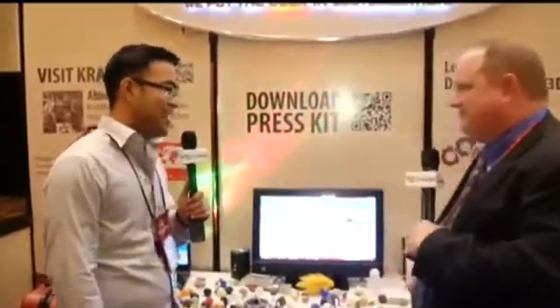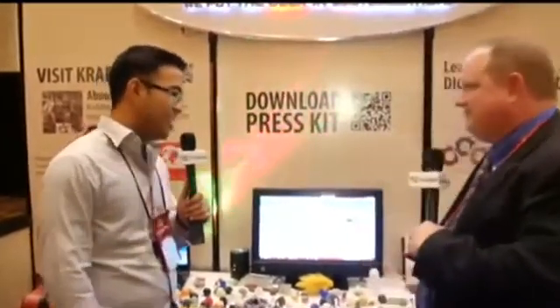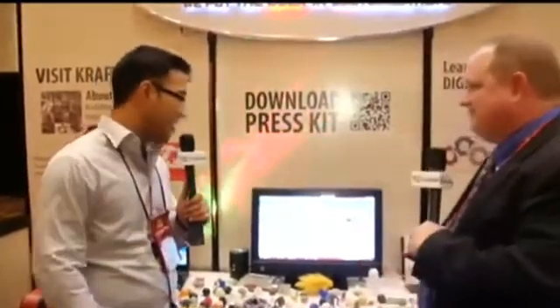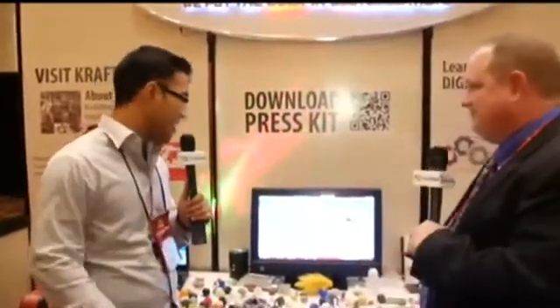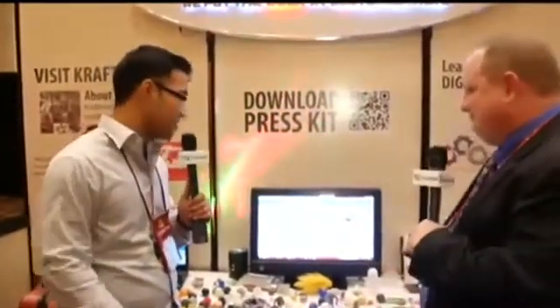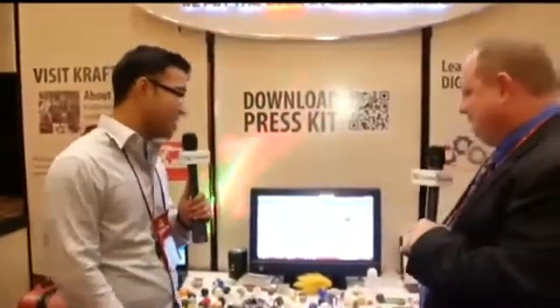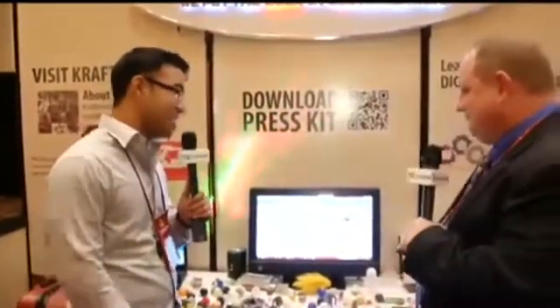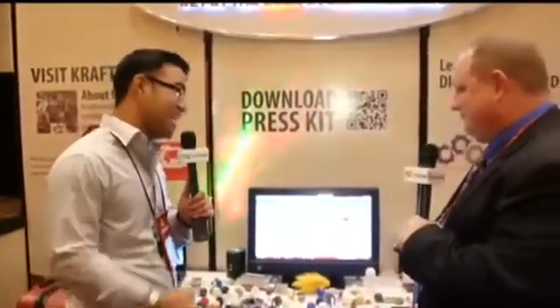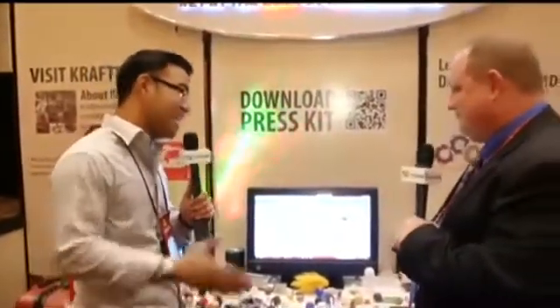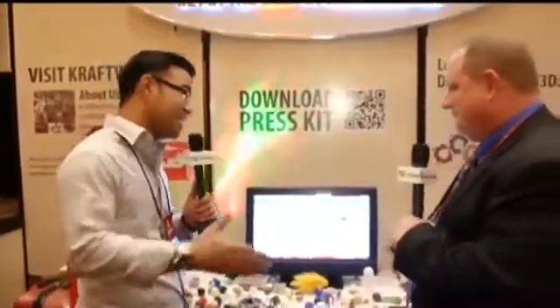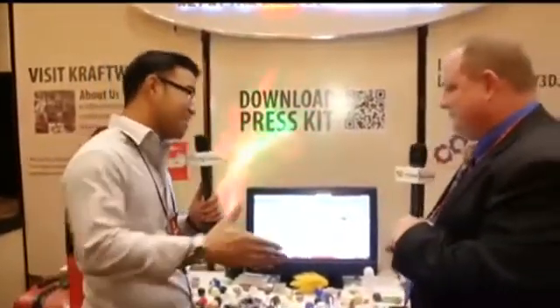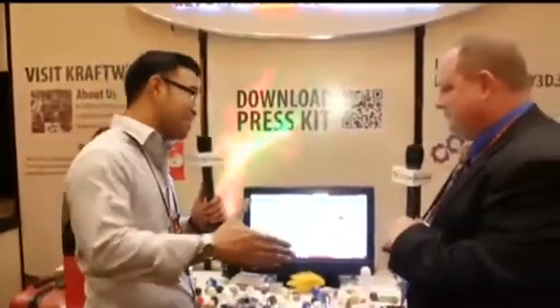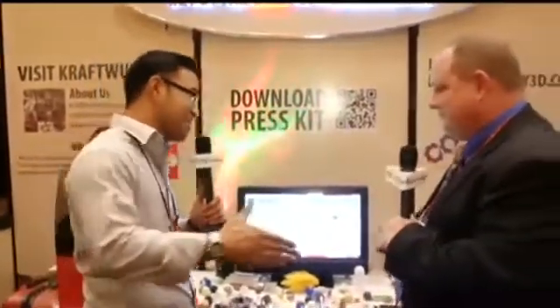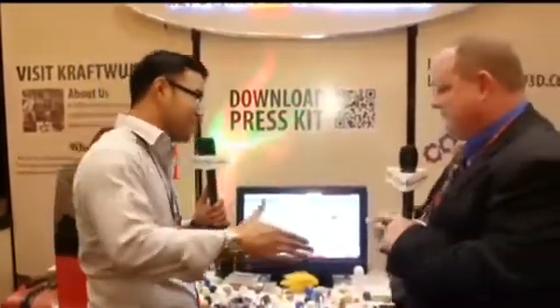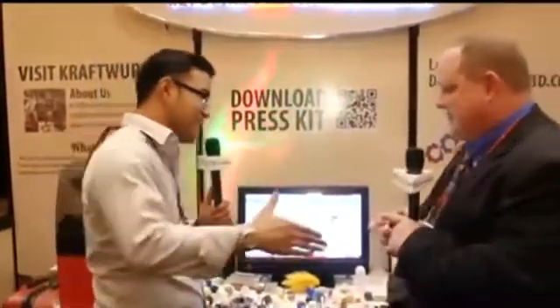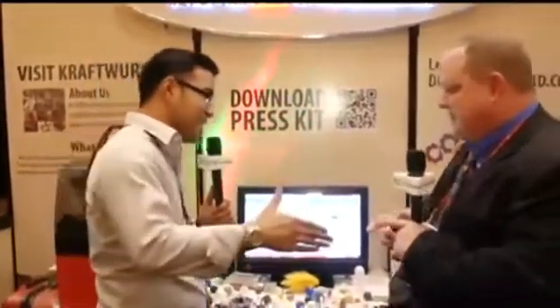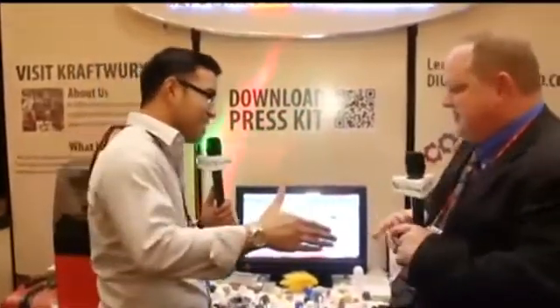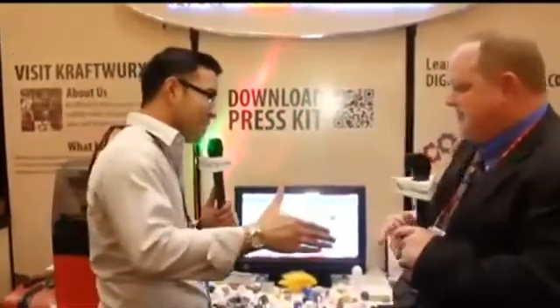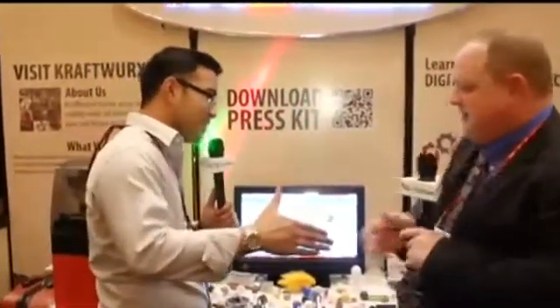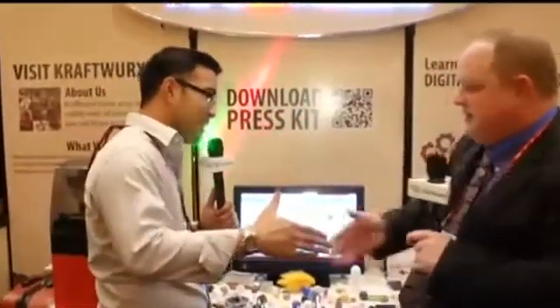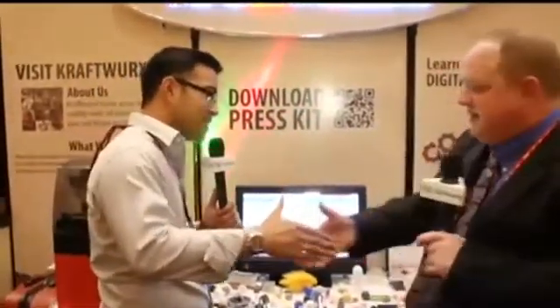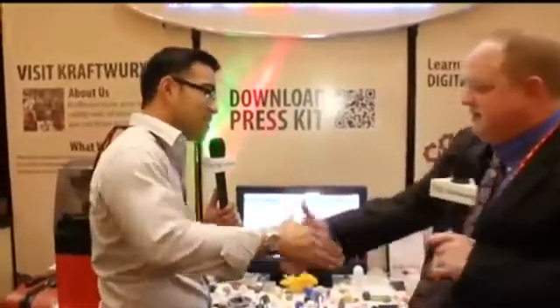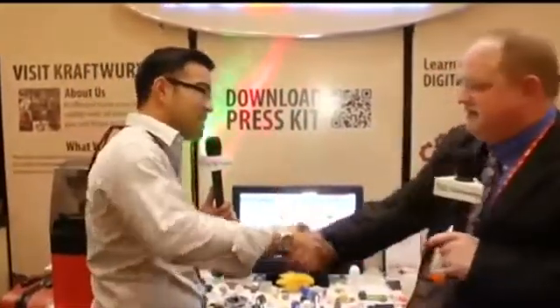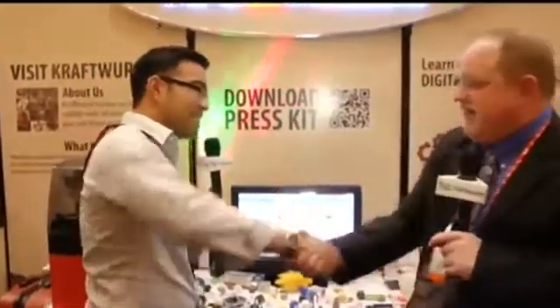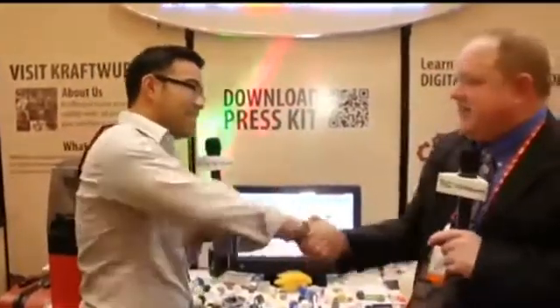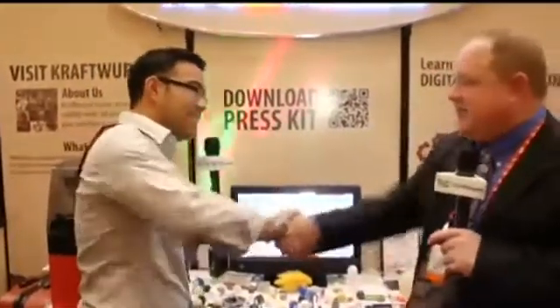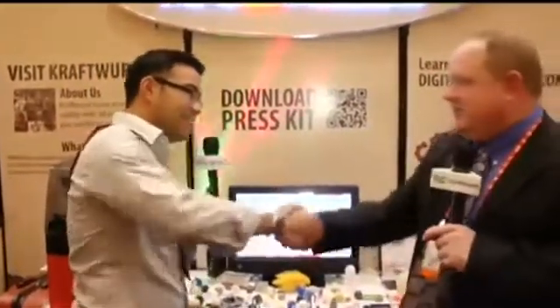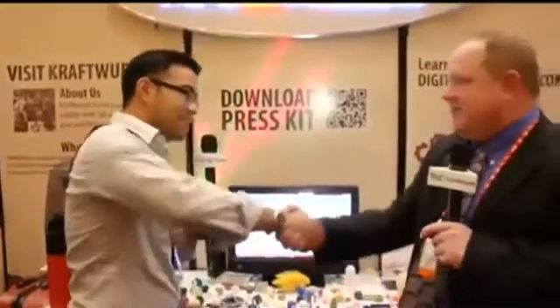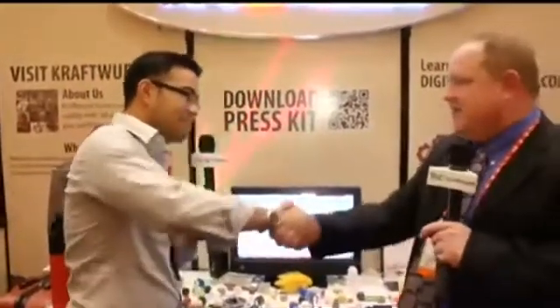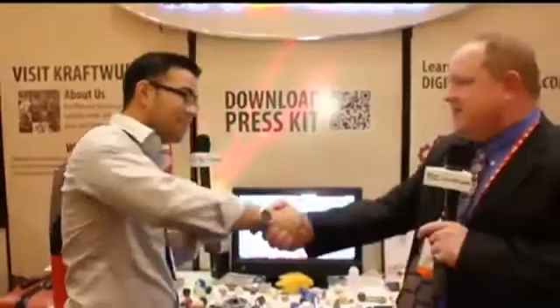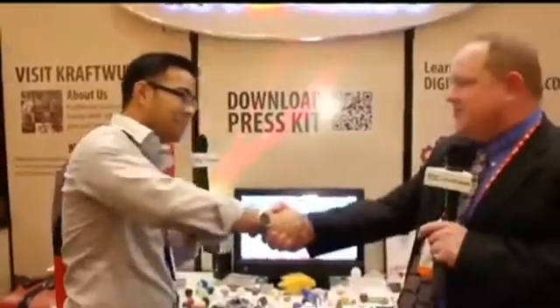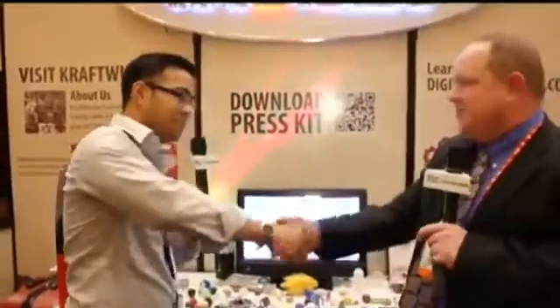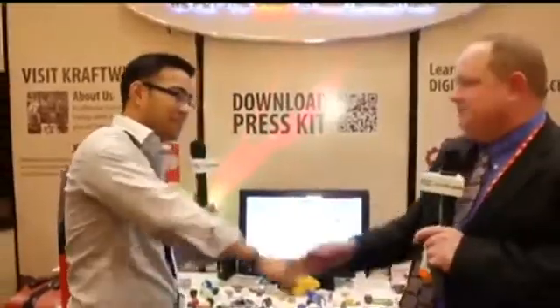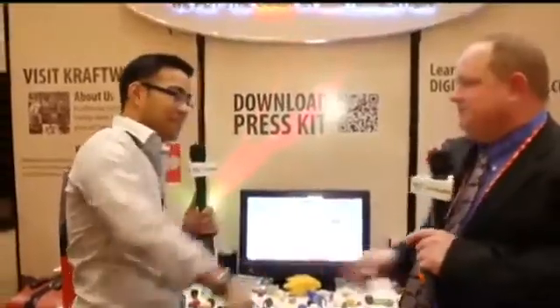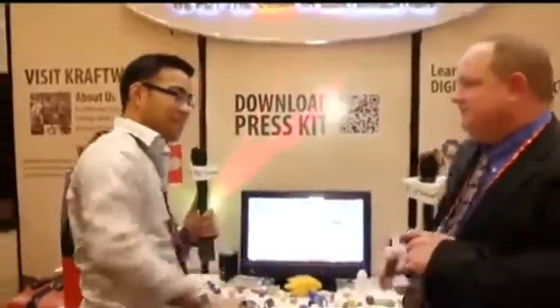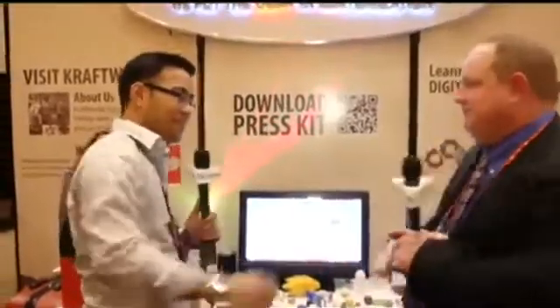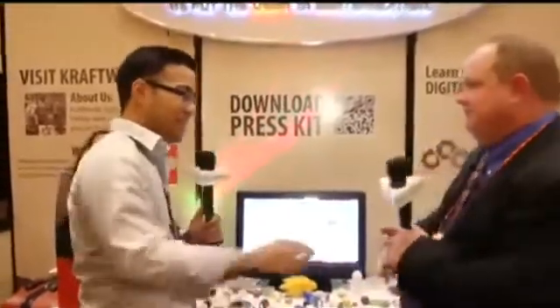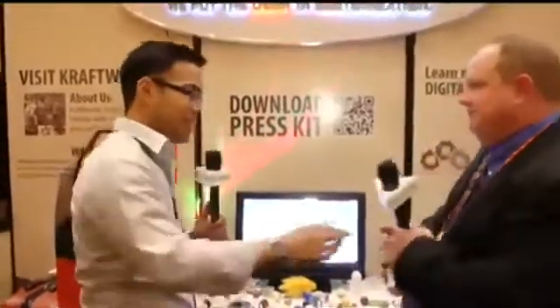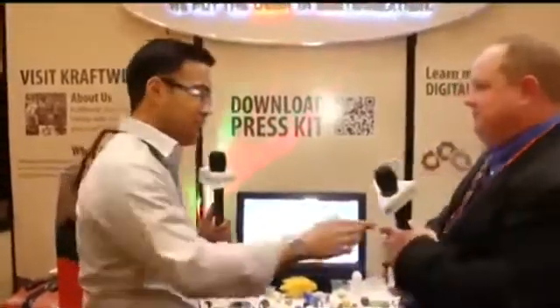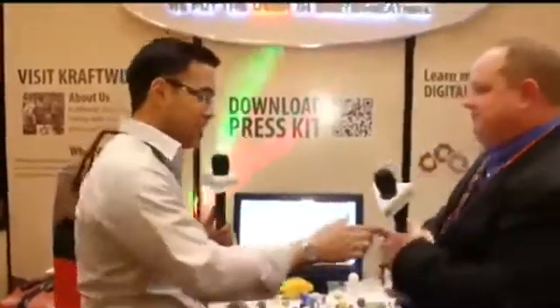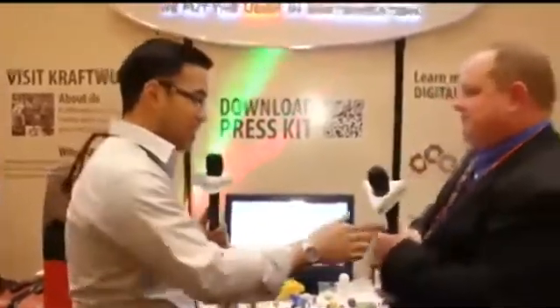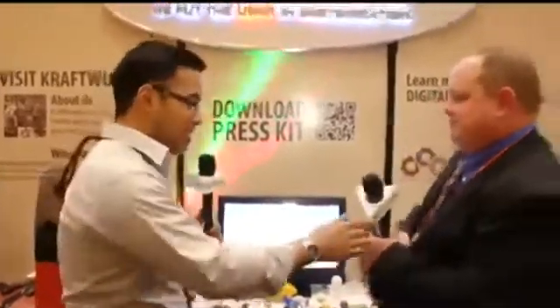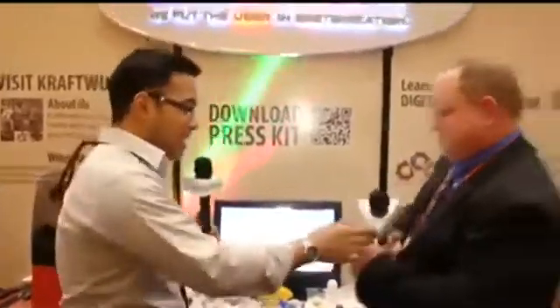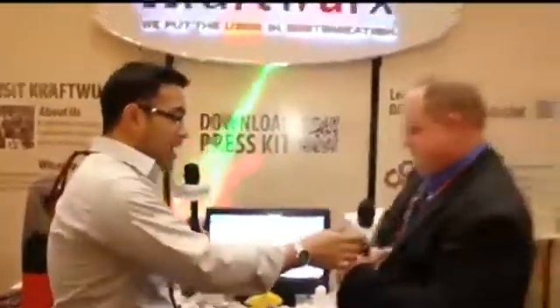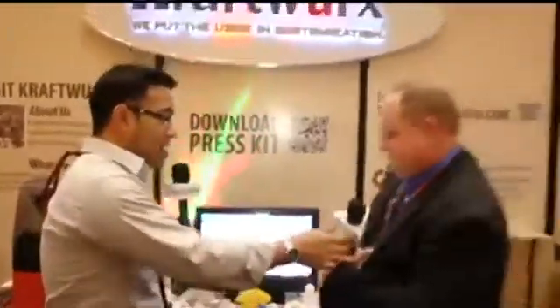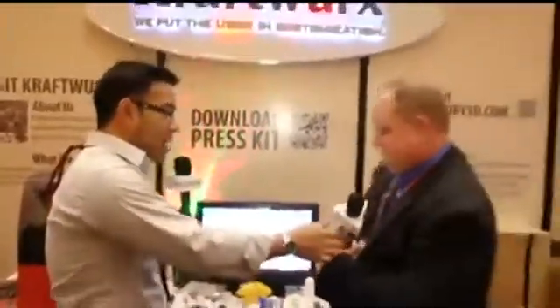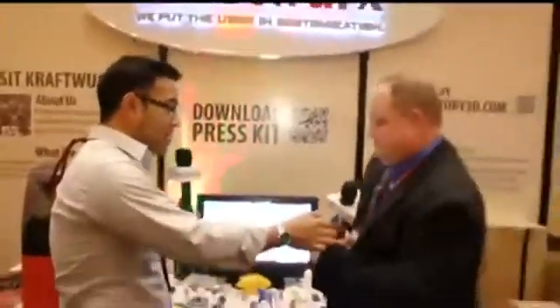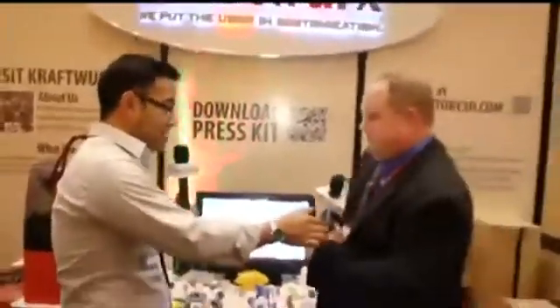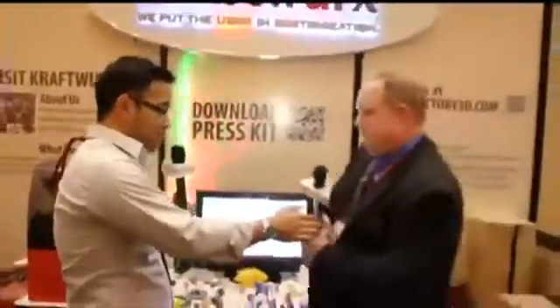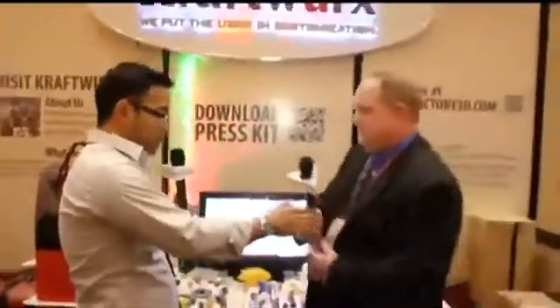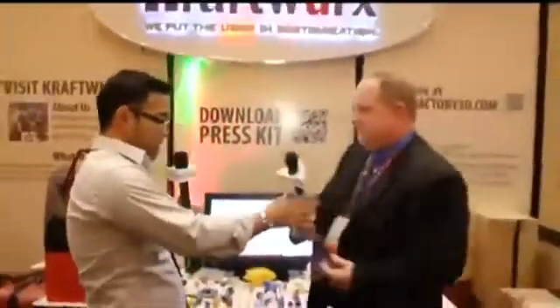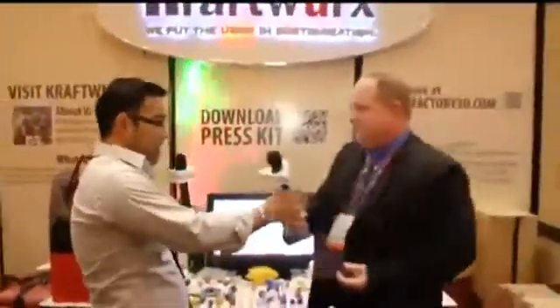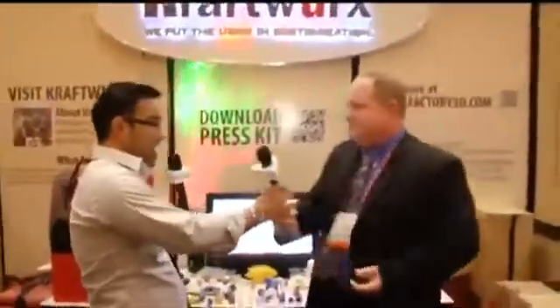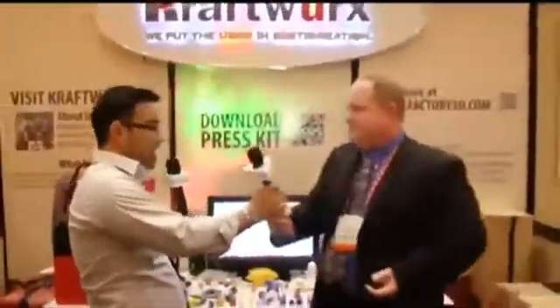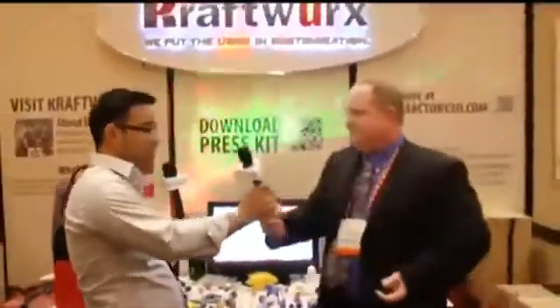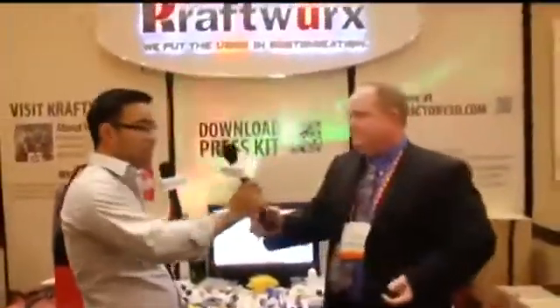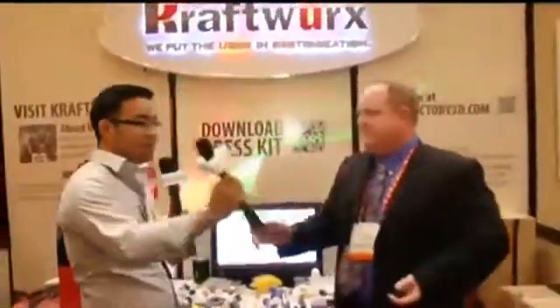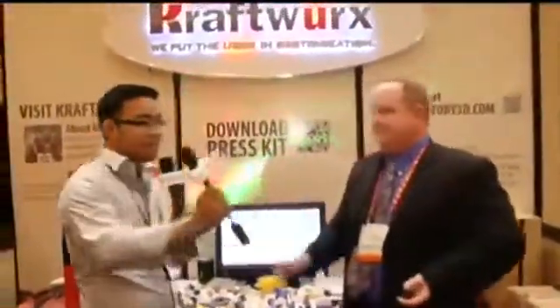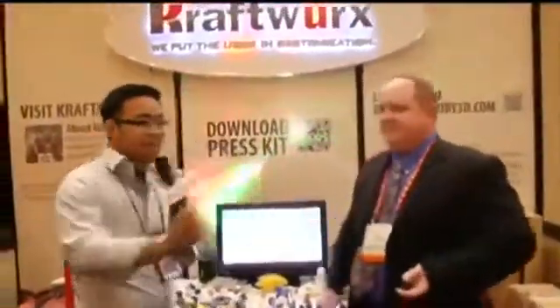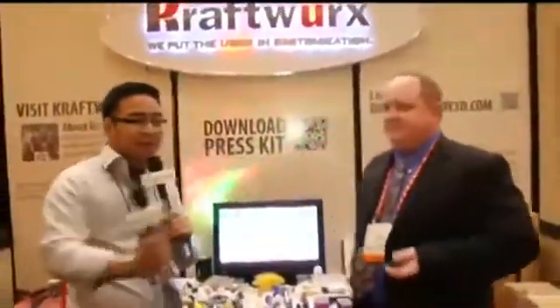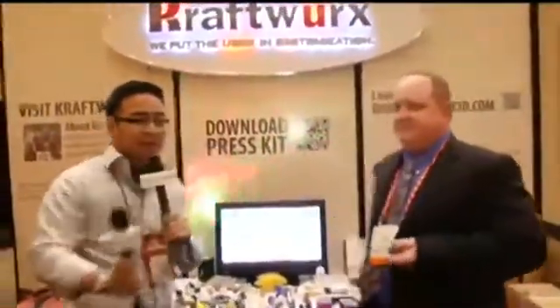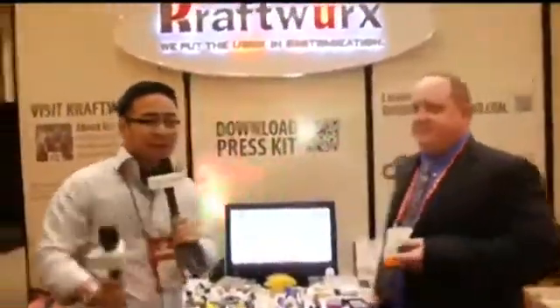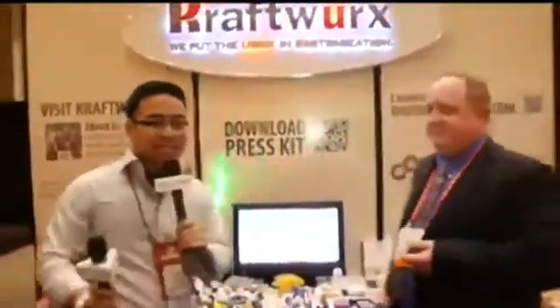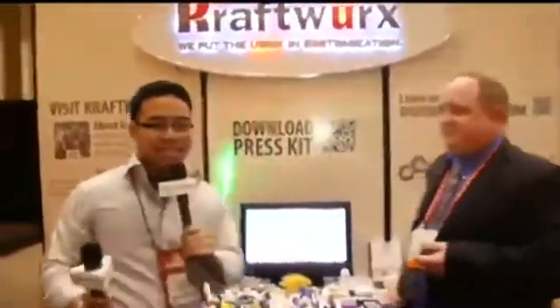All right, Chris, thank you so much for taking the time to talk to us. Thank you very much. All right, guys, that was Craftworks.